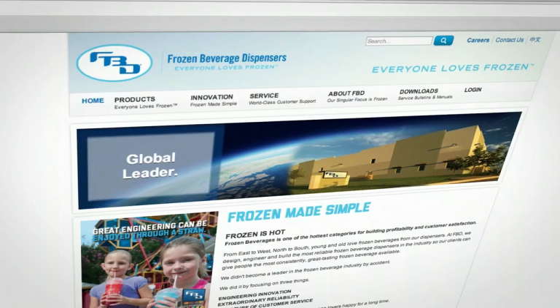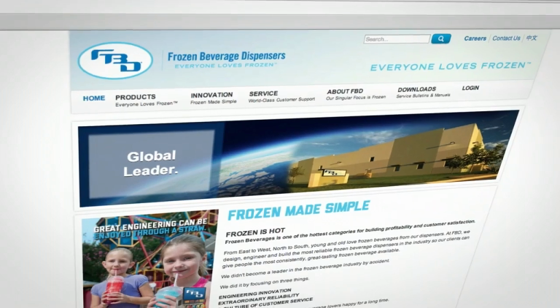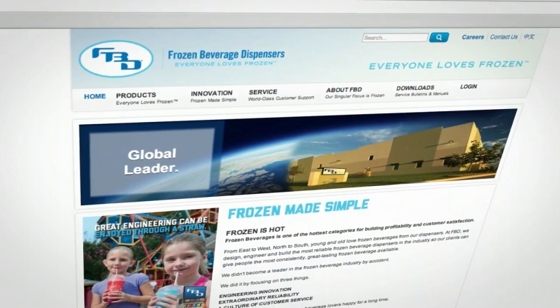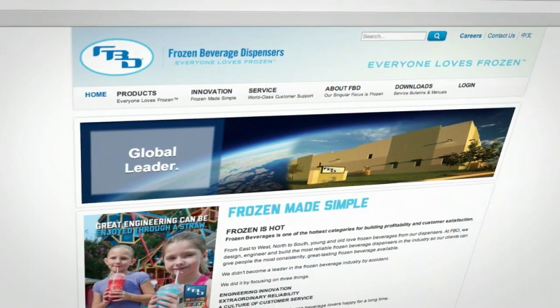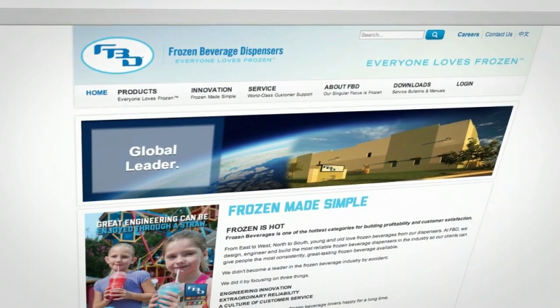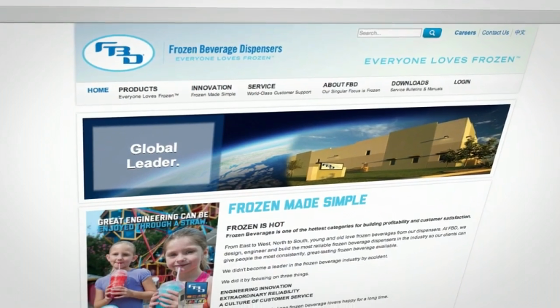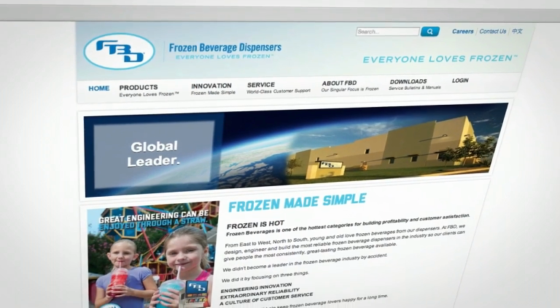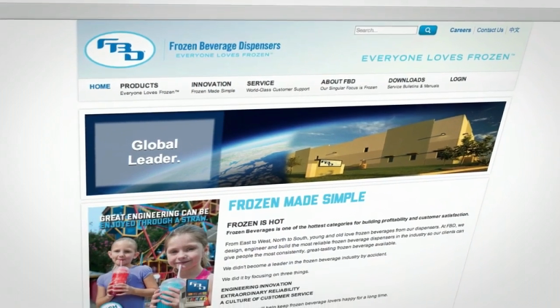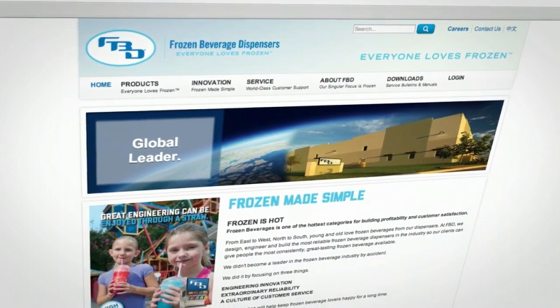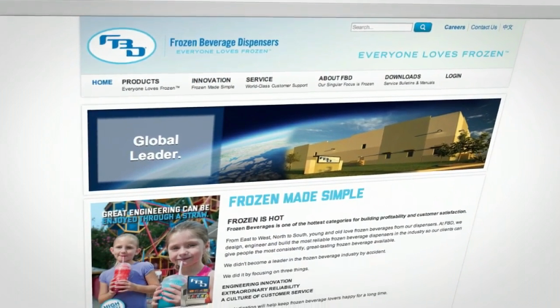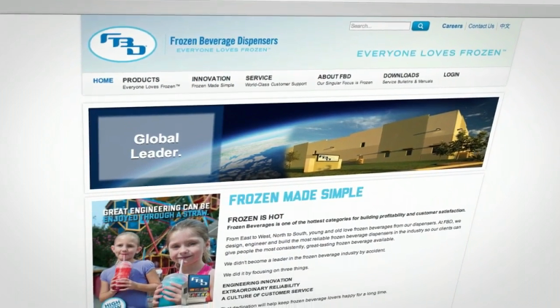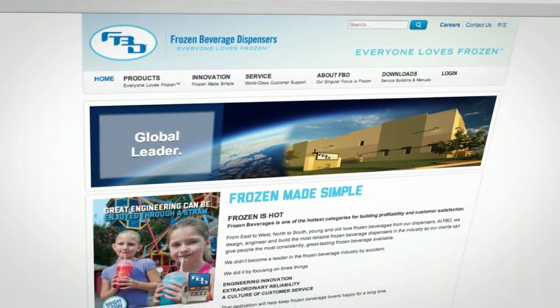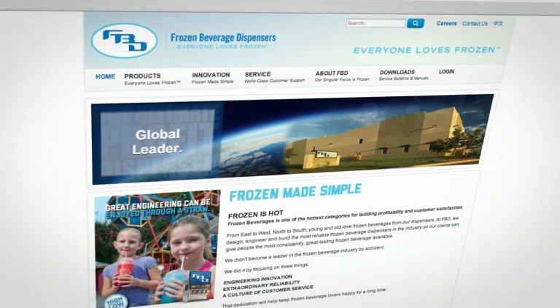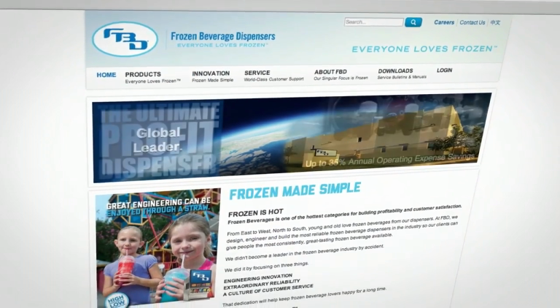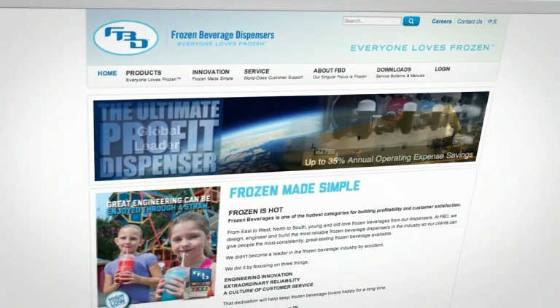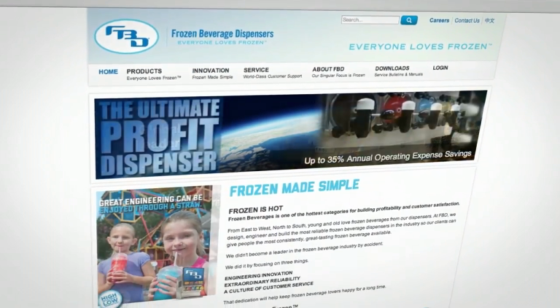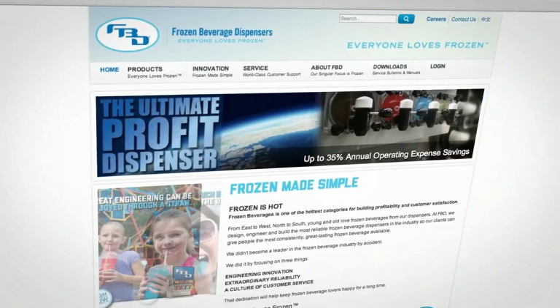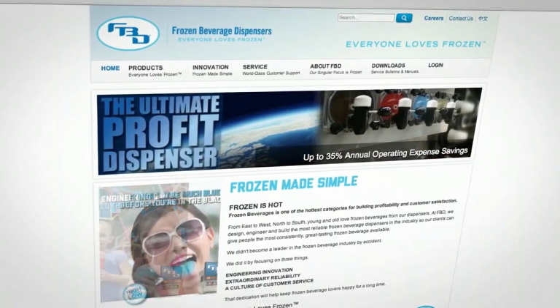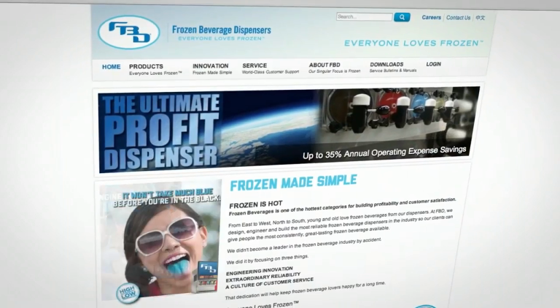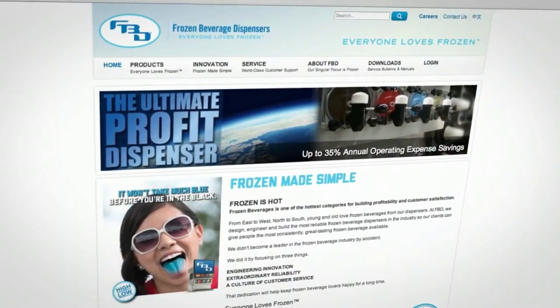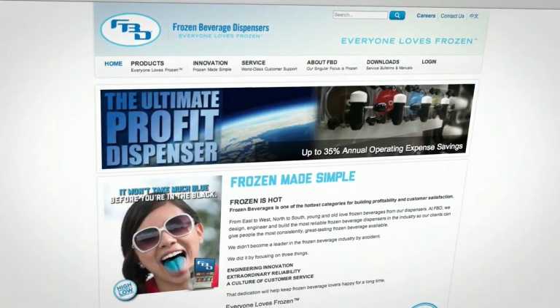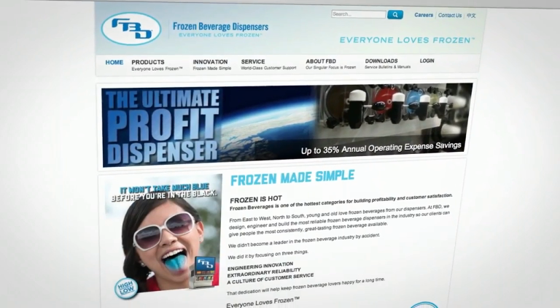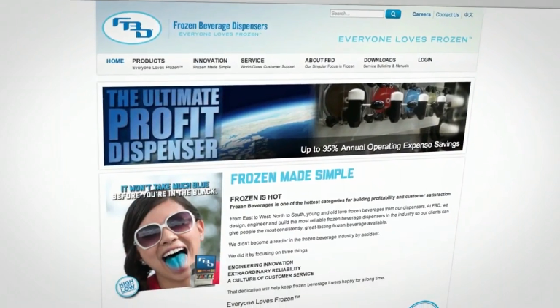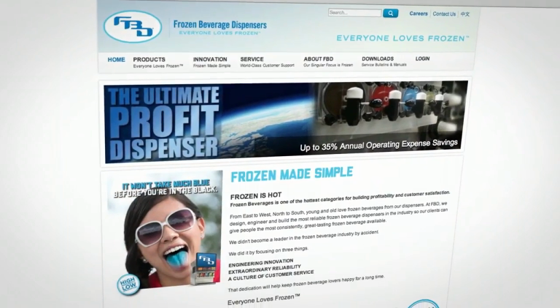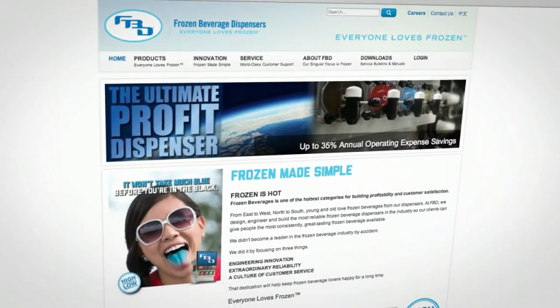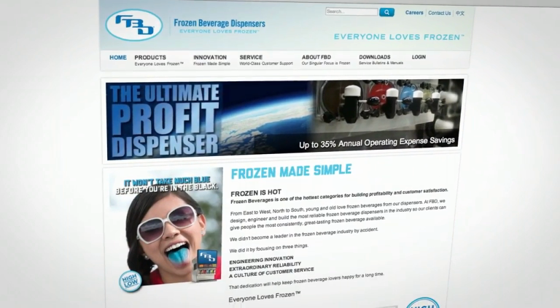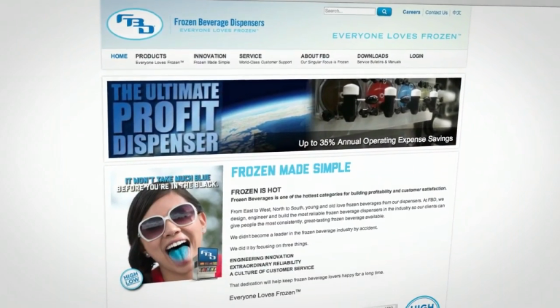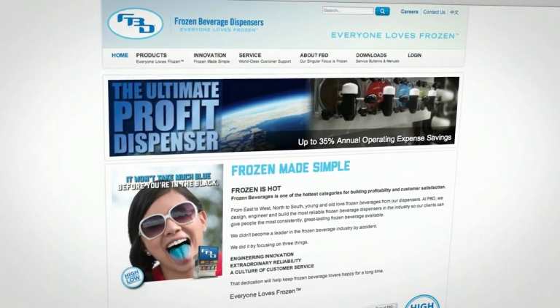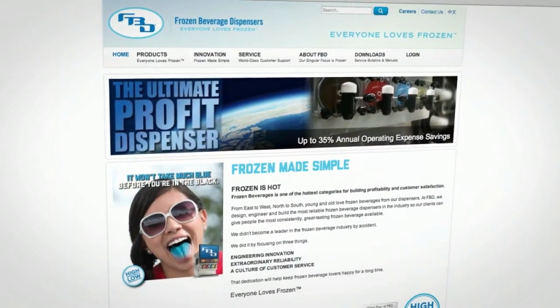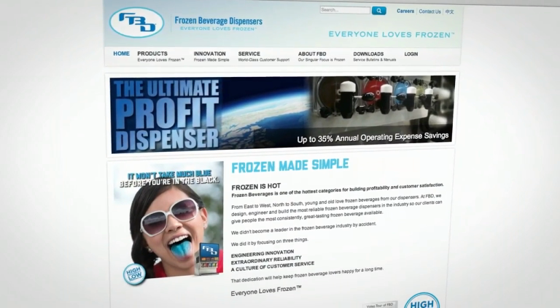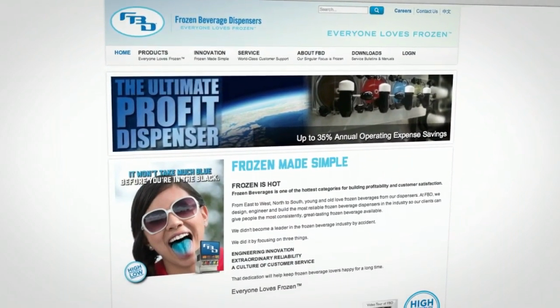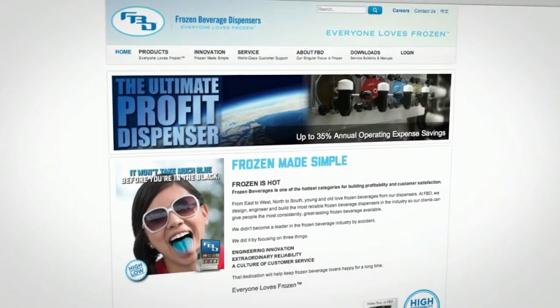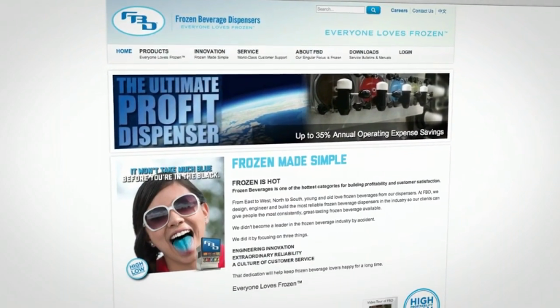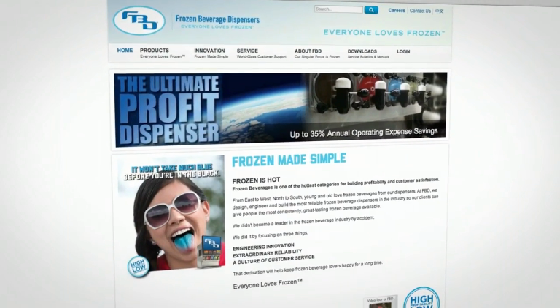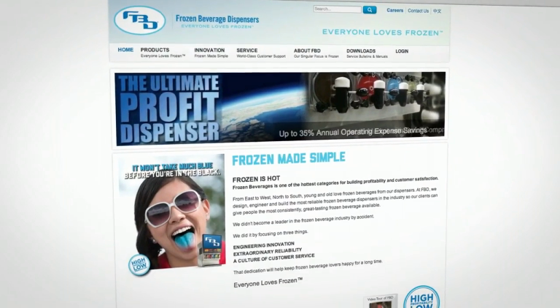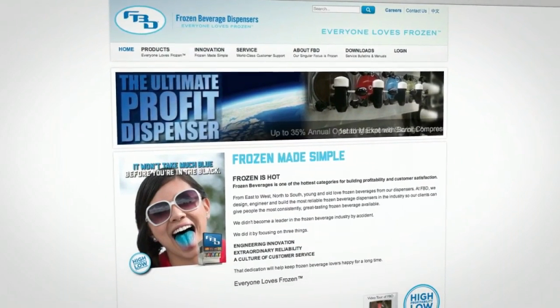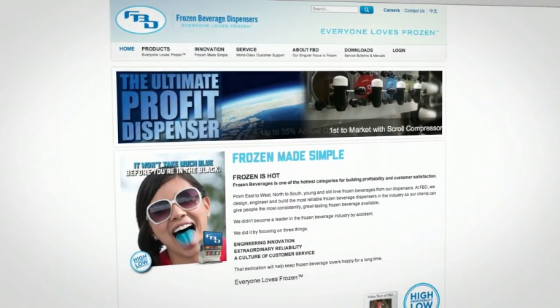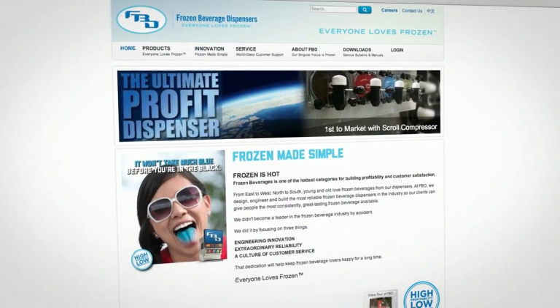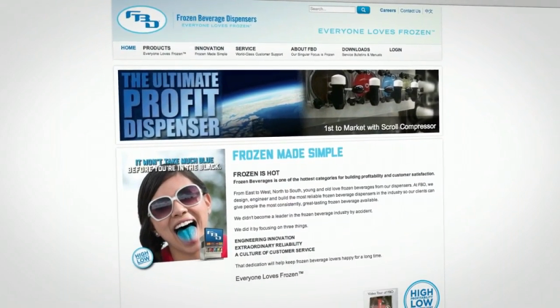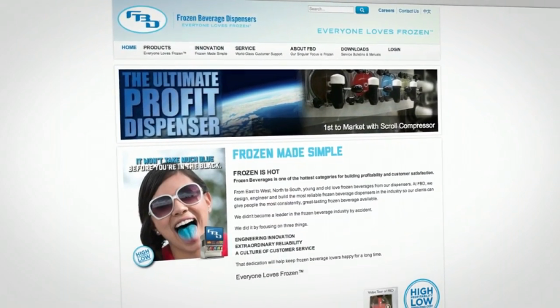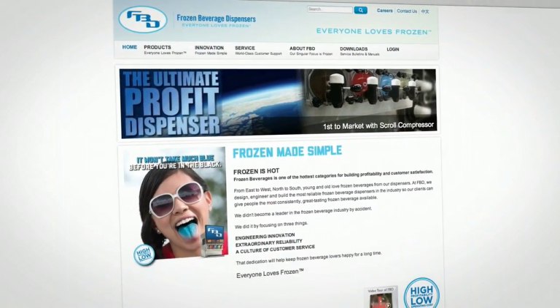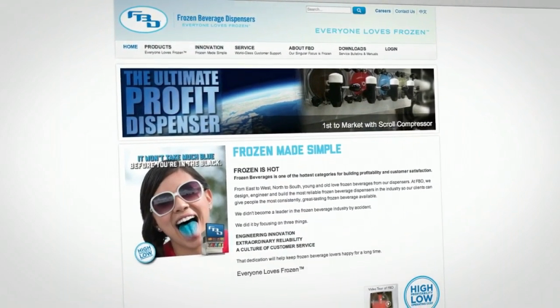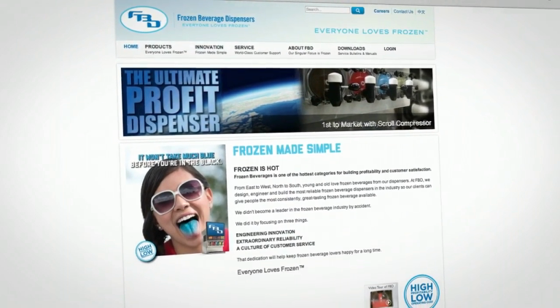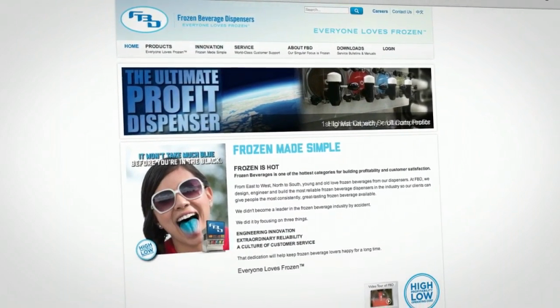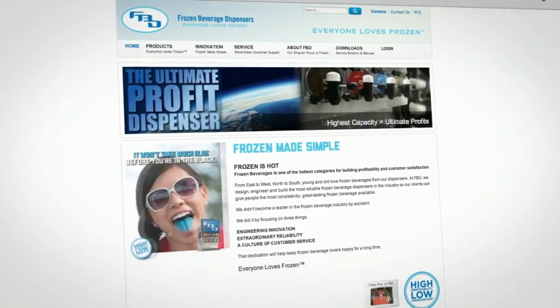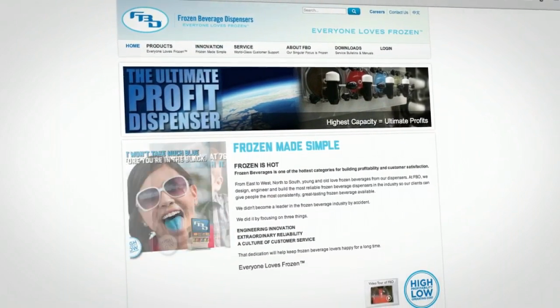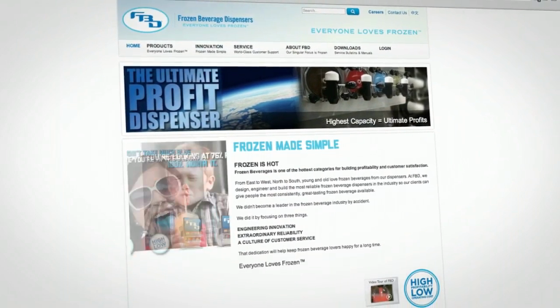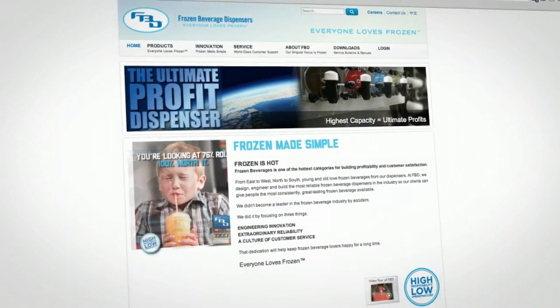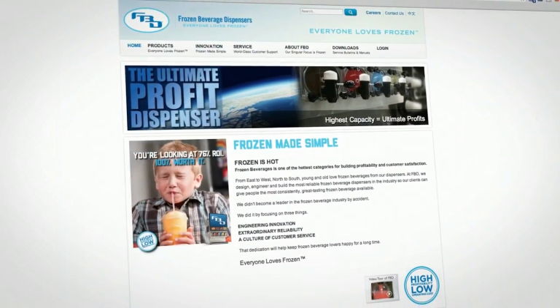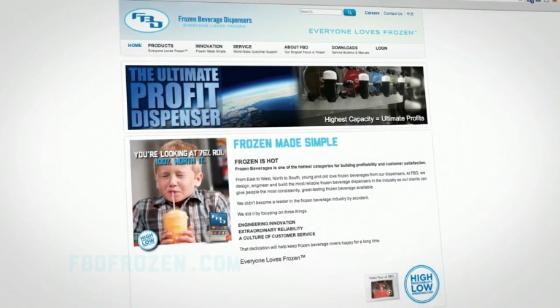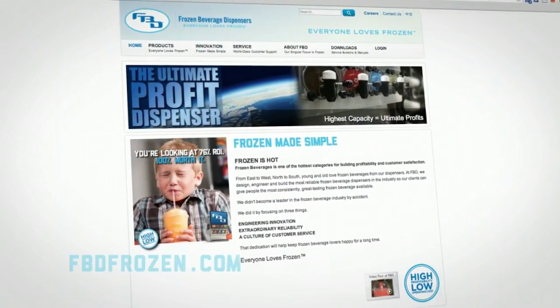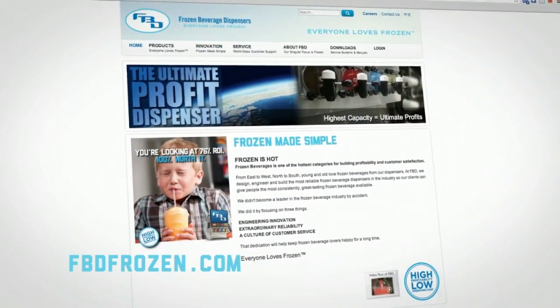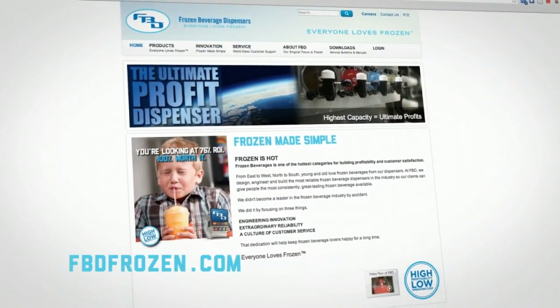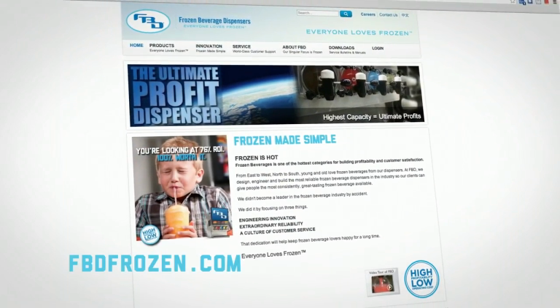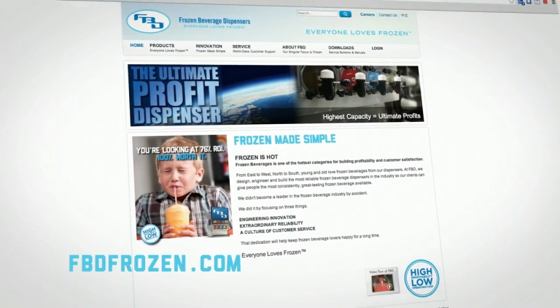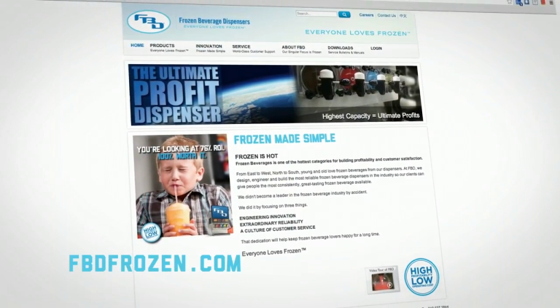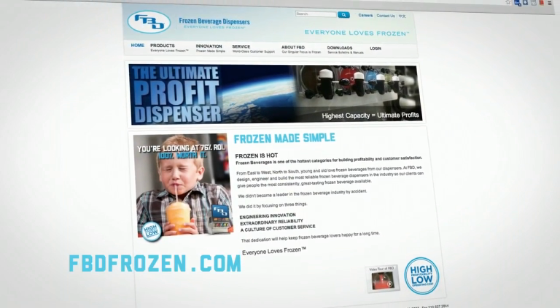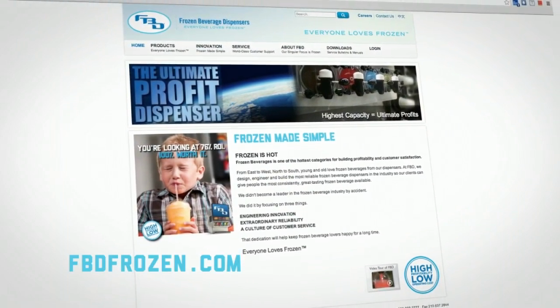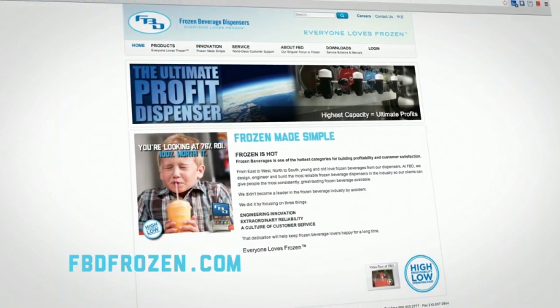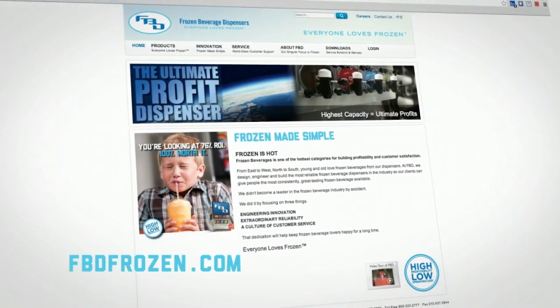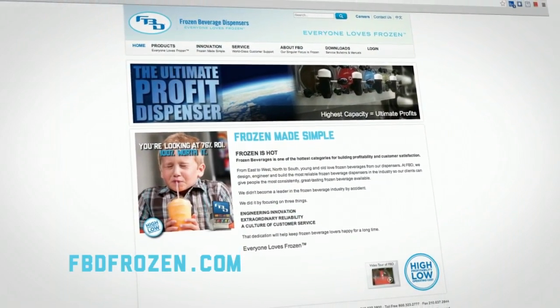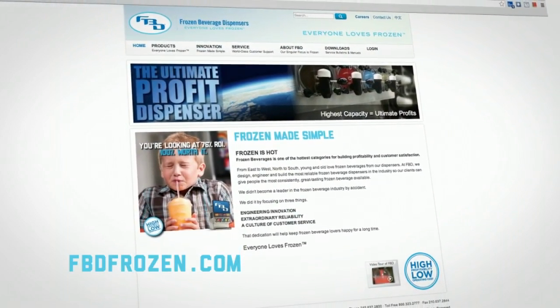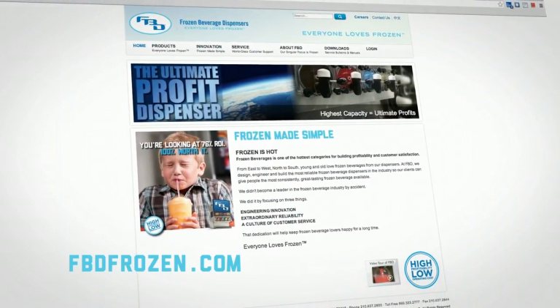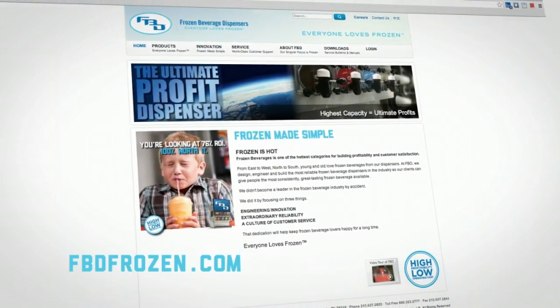For more information, please visit www.fbdfrozen.com.